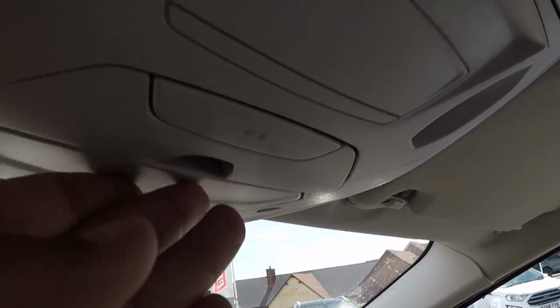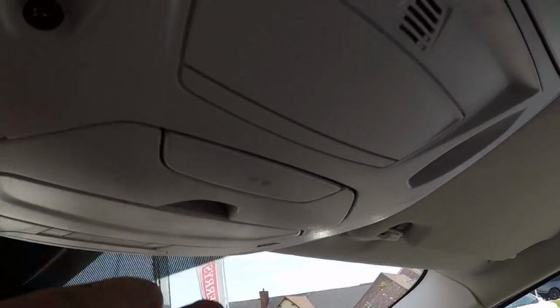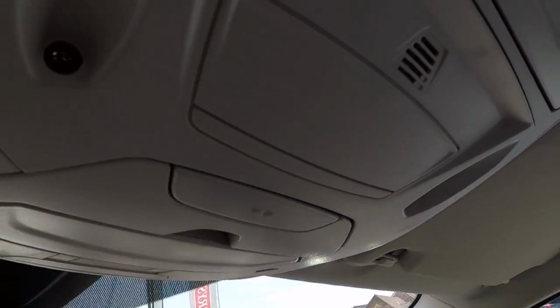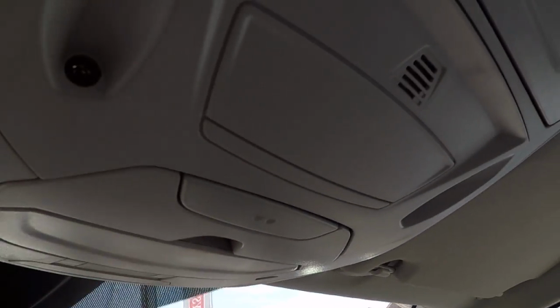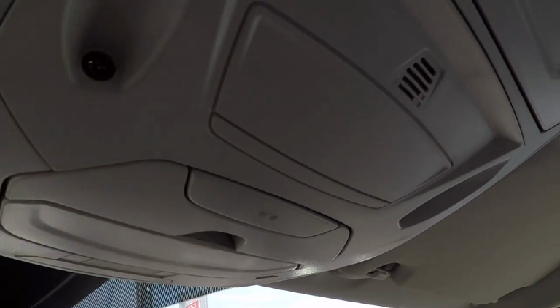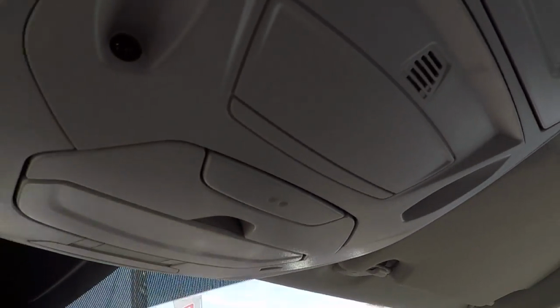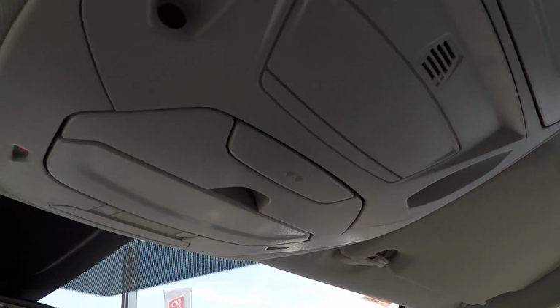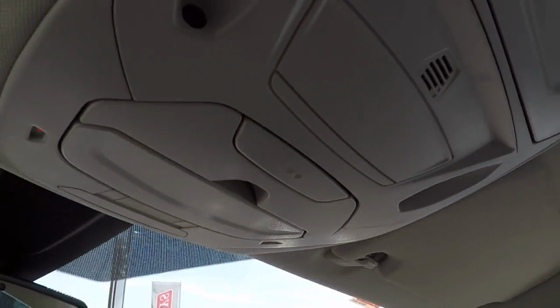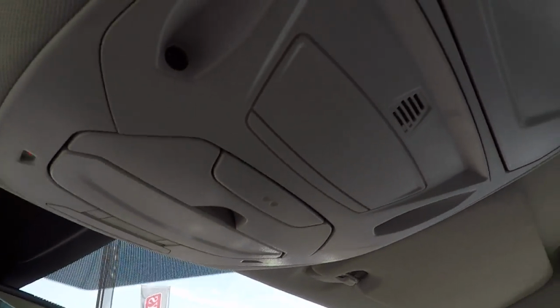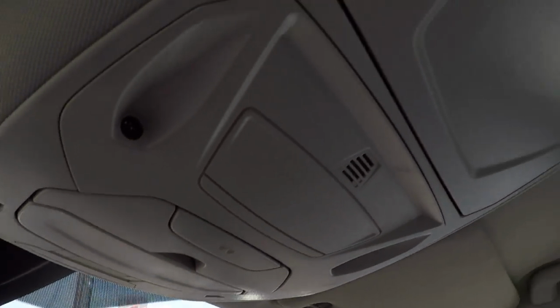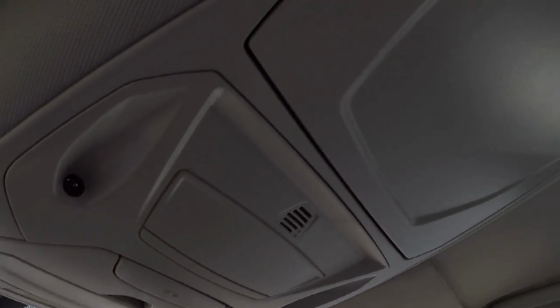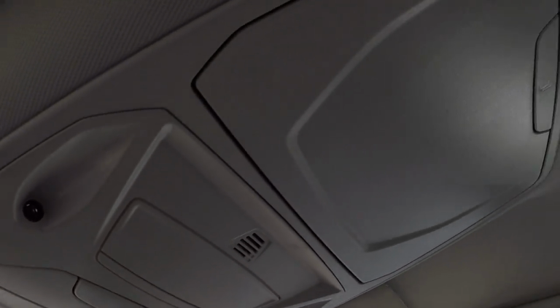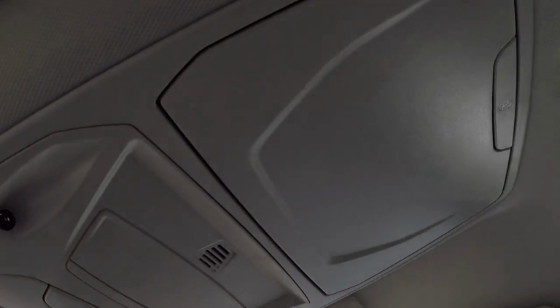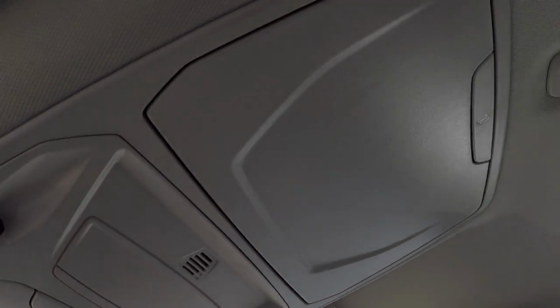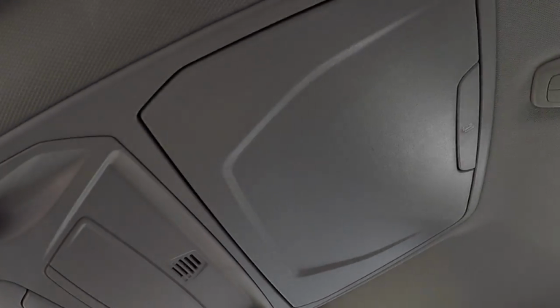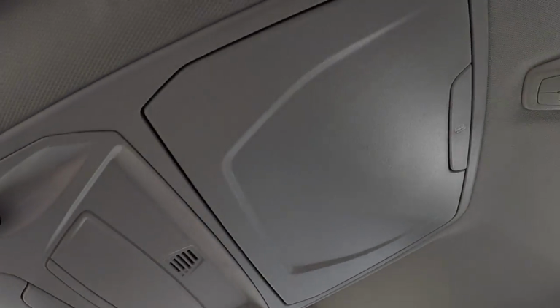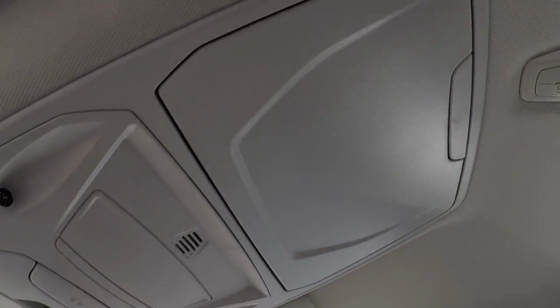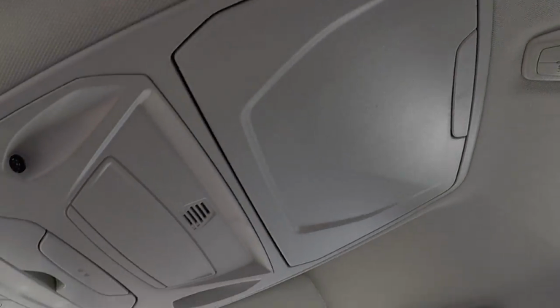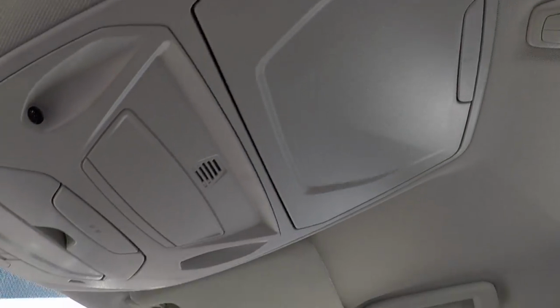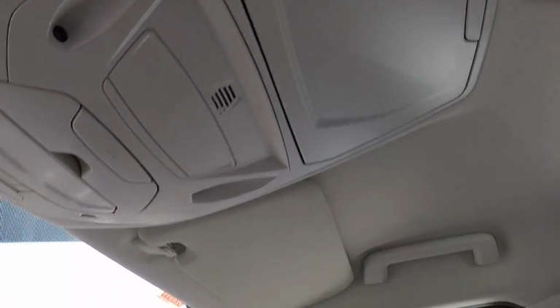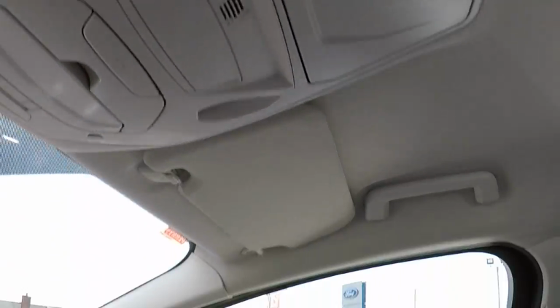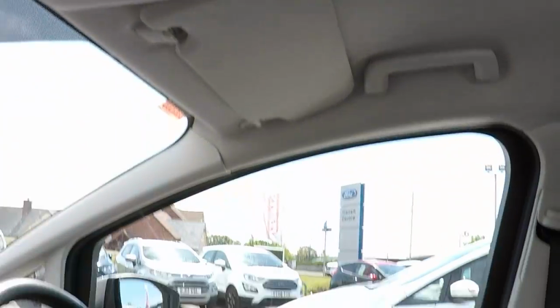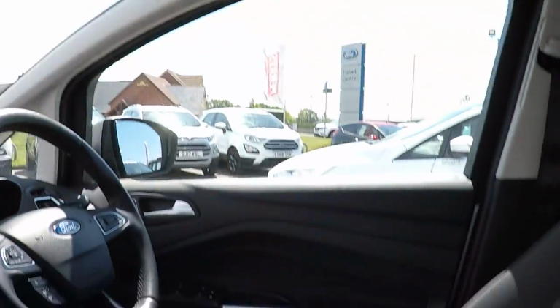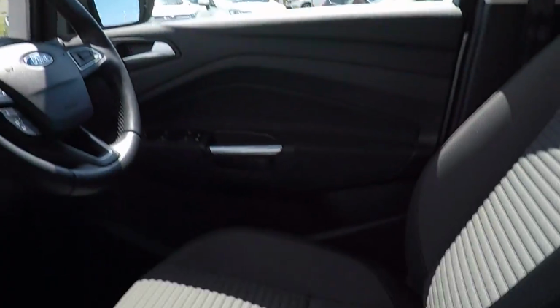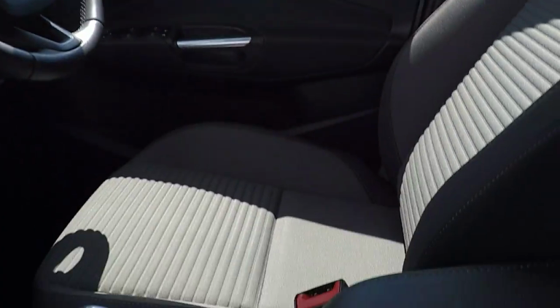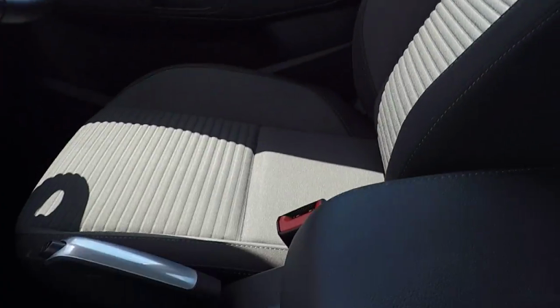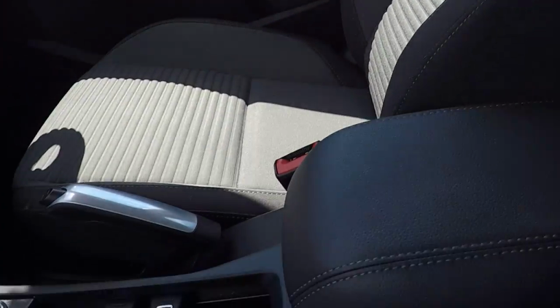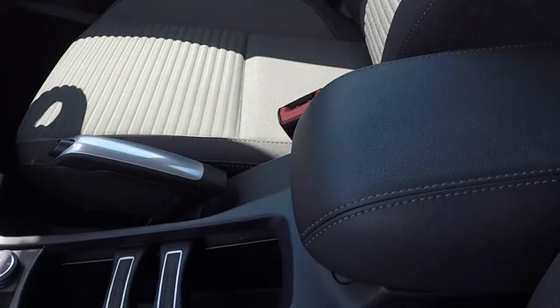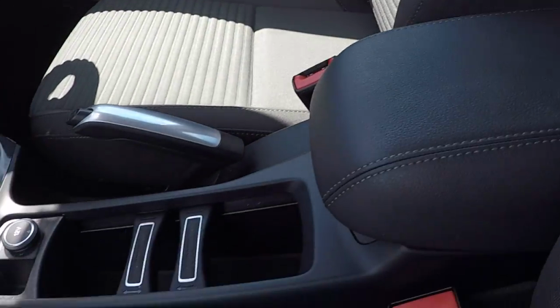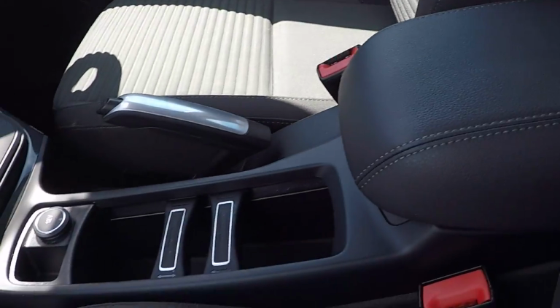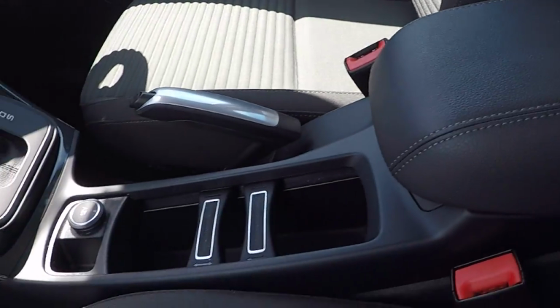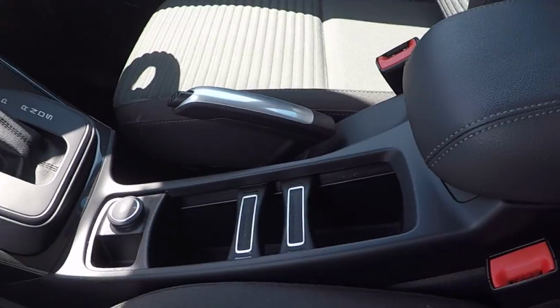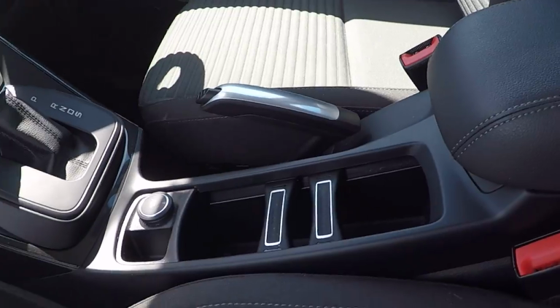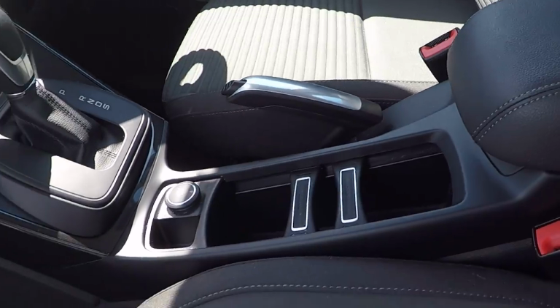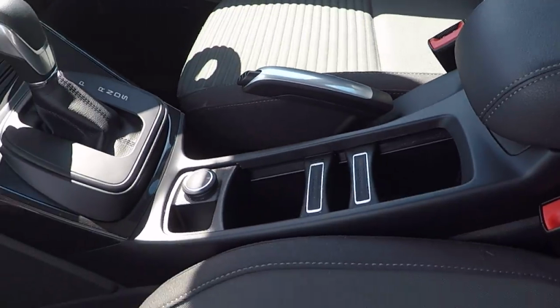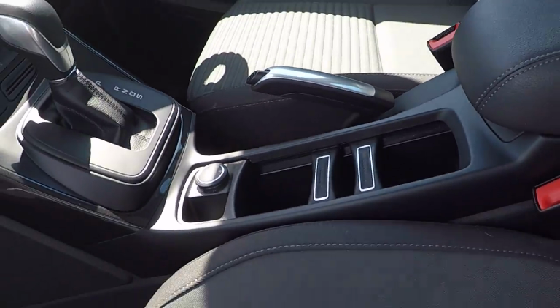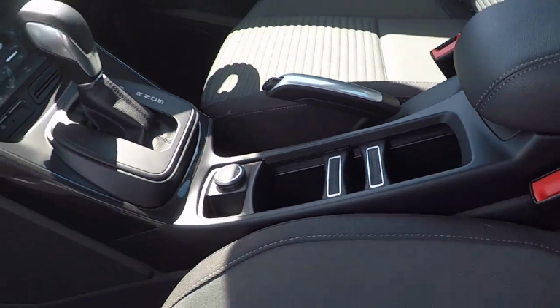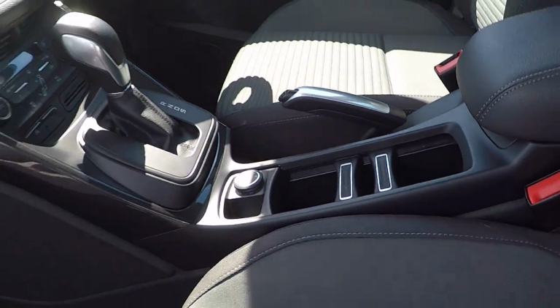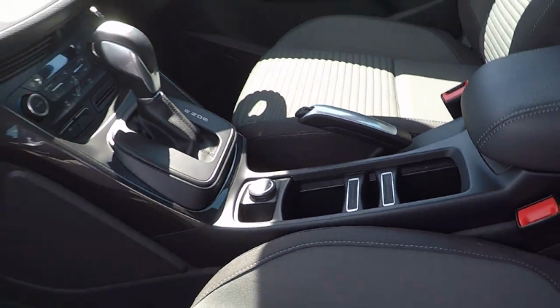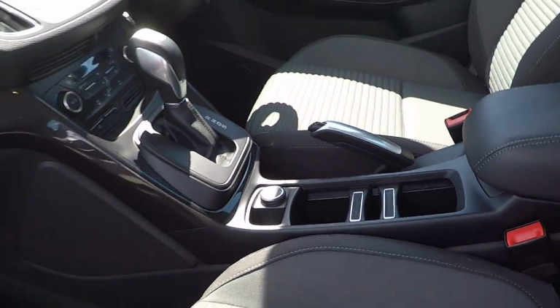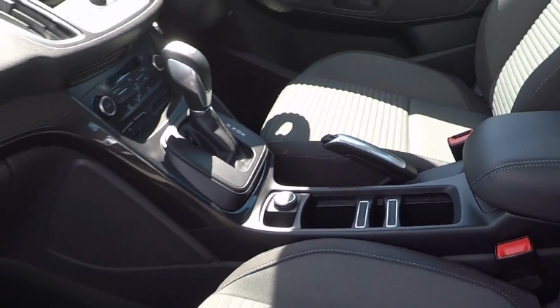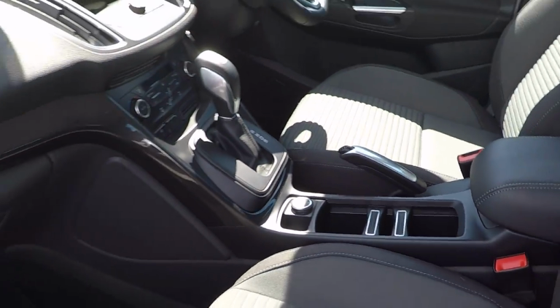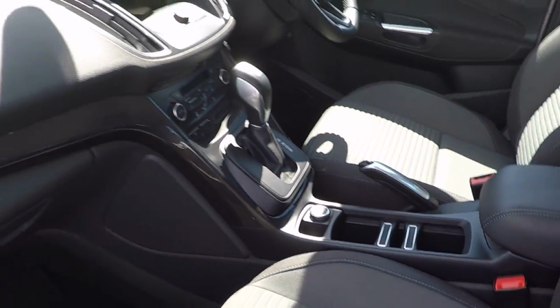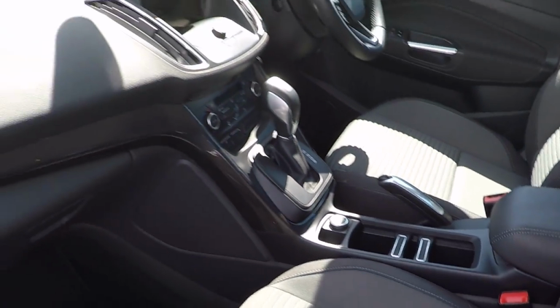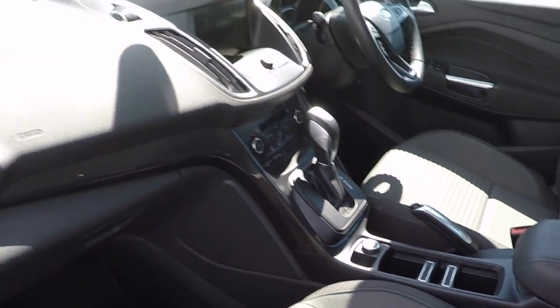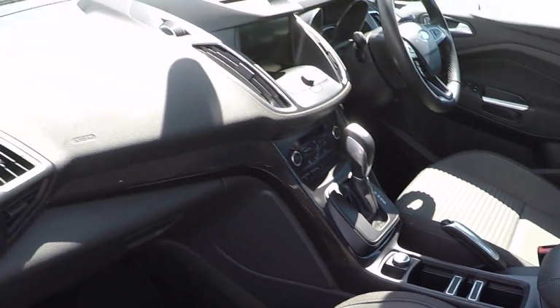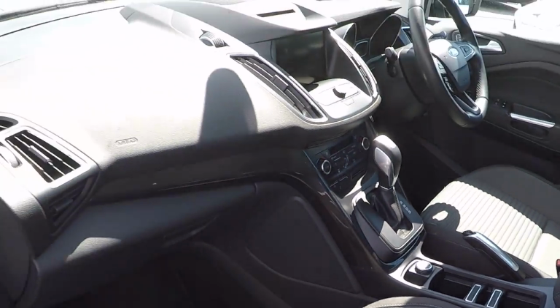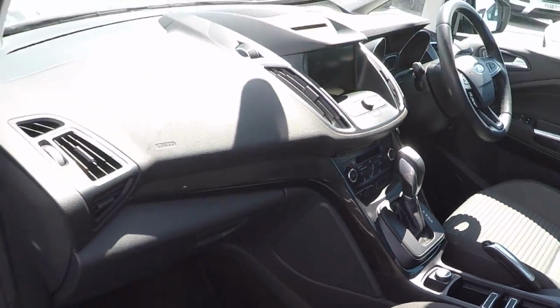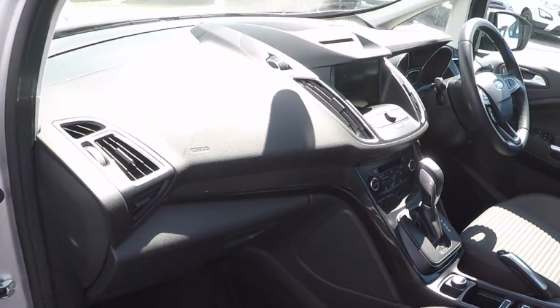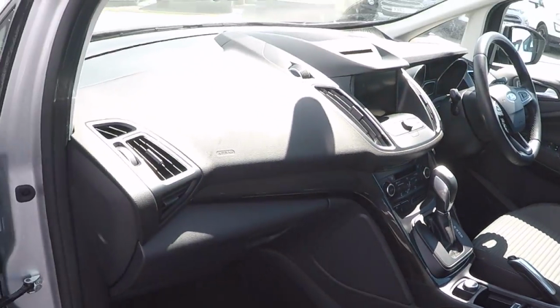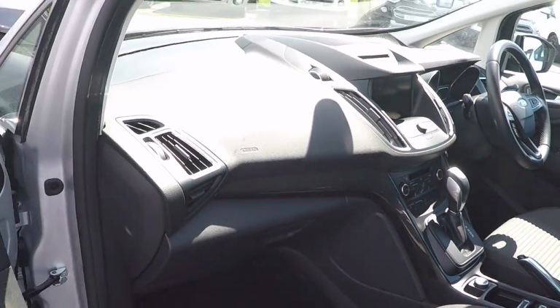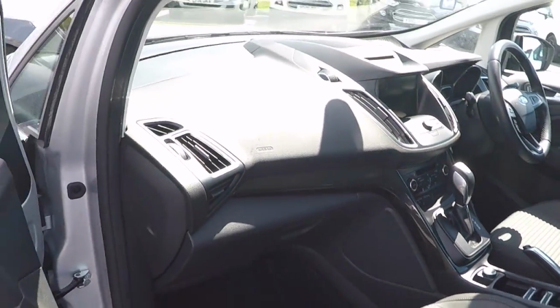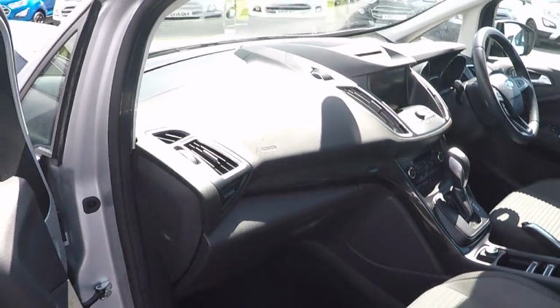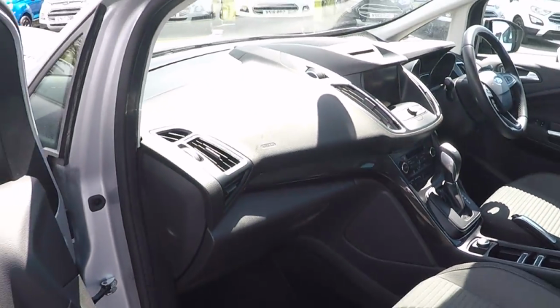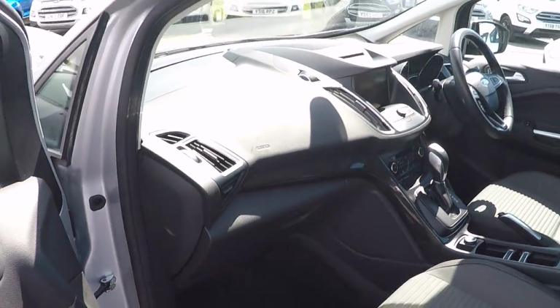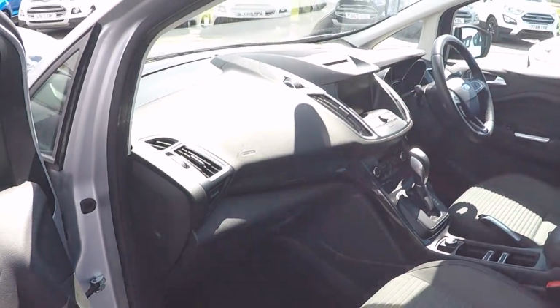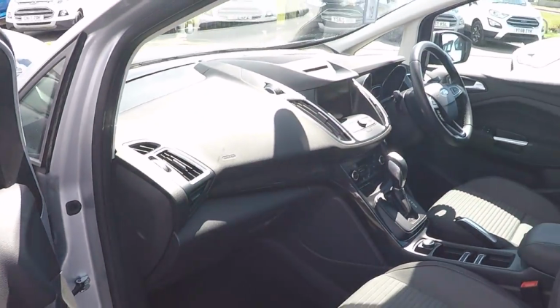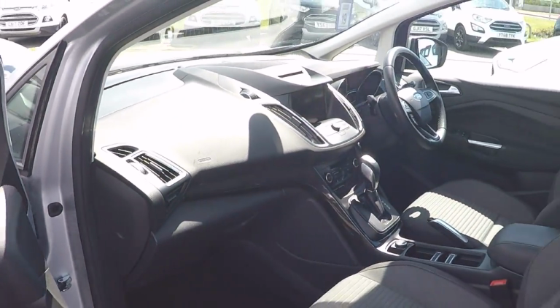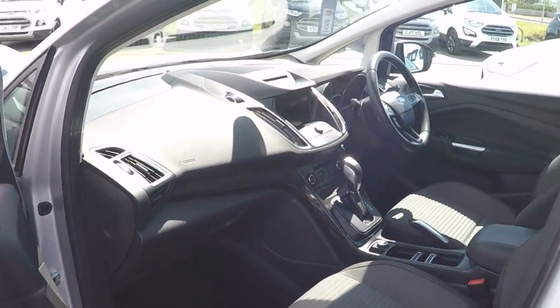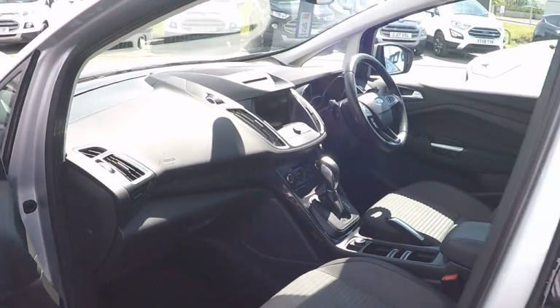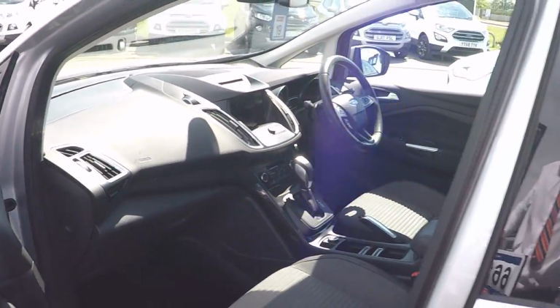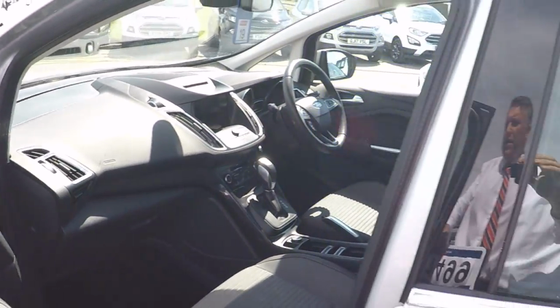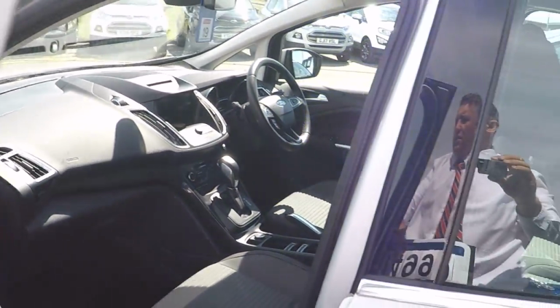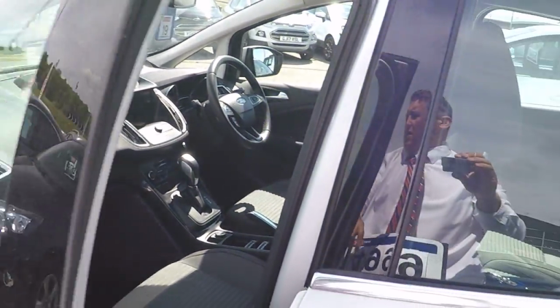Somewhere for your sunglasses, somewhere for storage — loads of storage options inside as well. So a great family car.